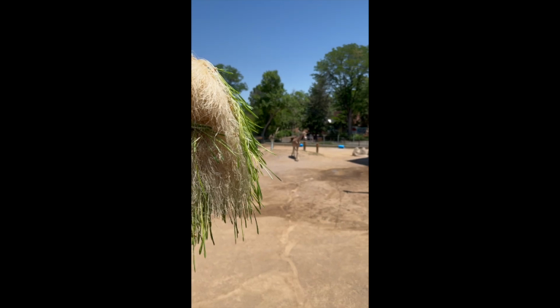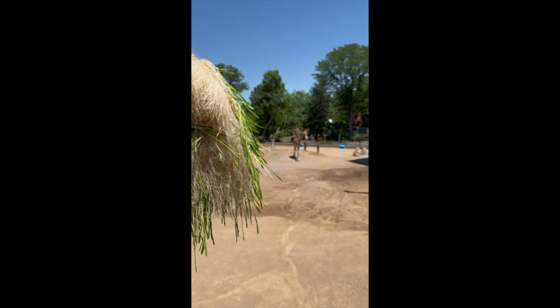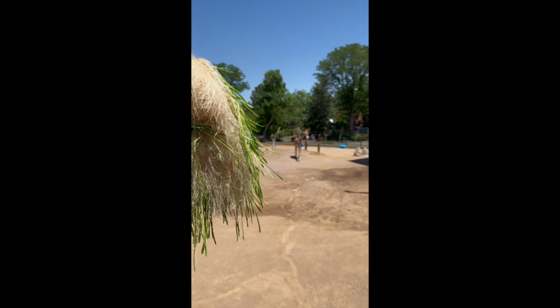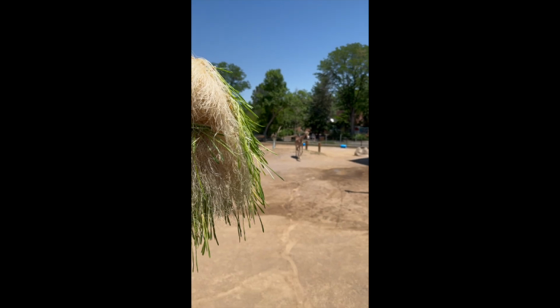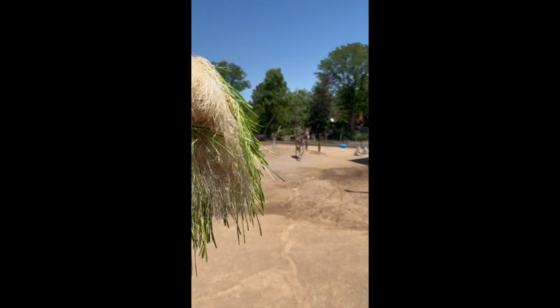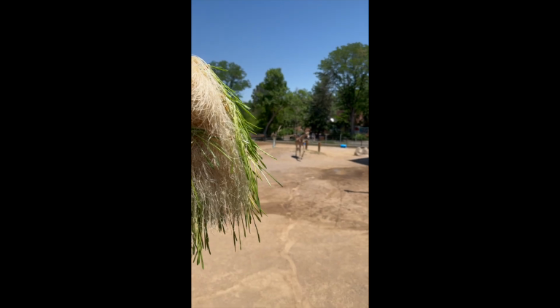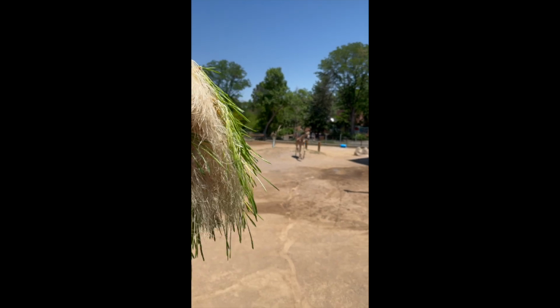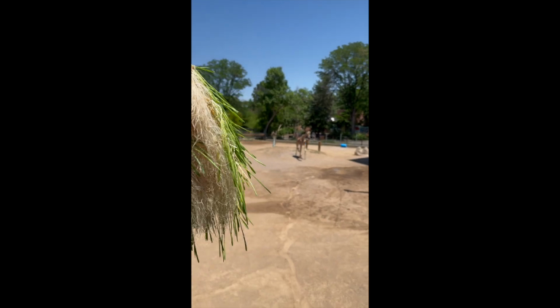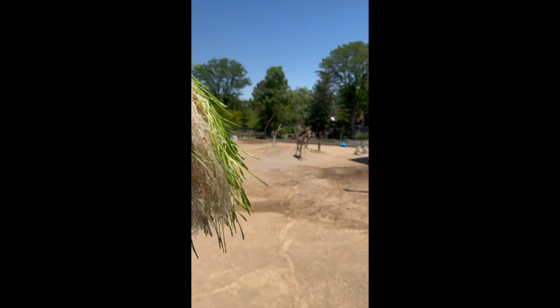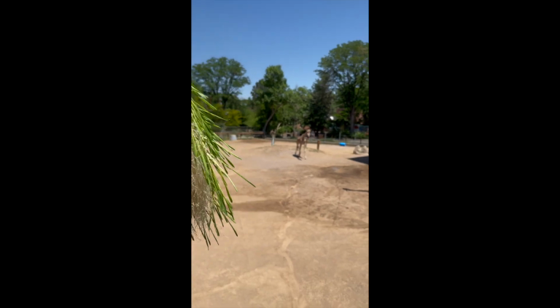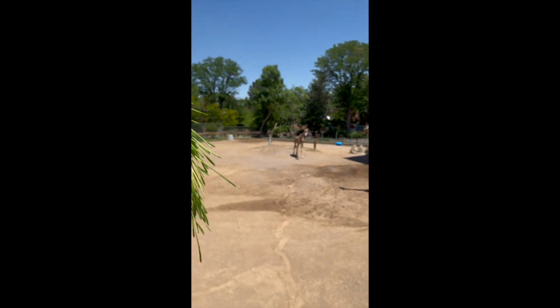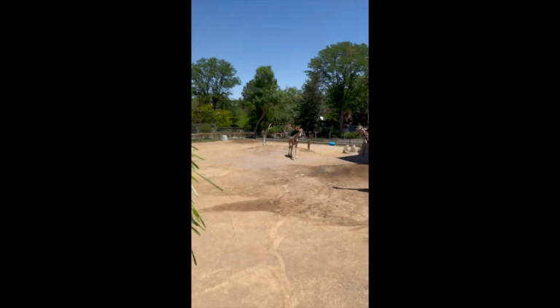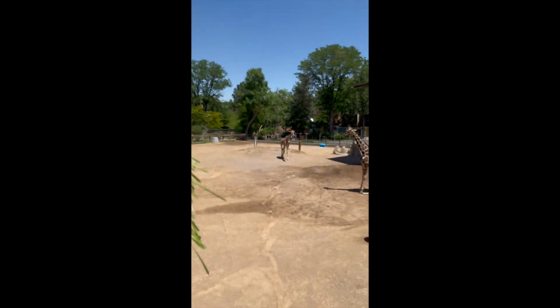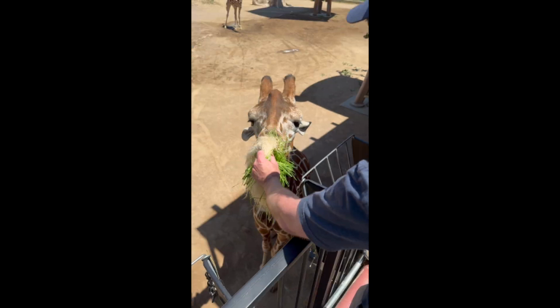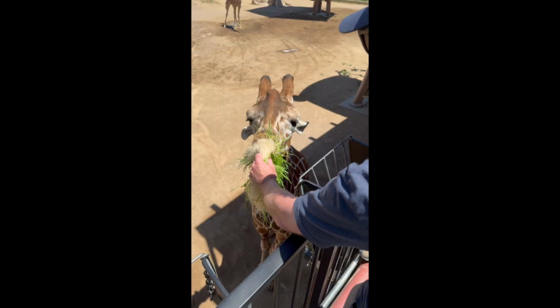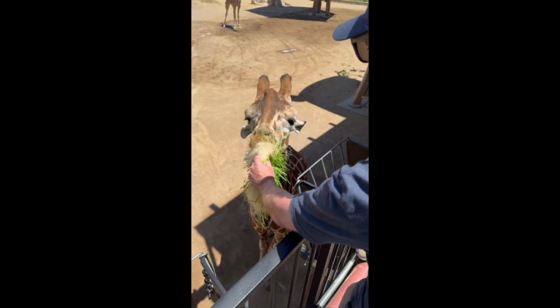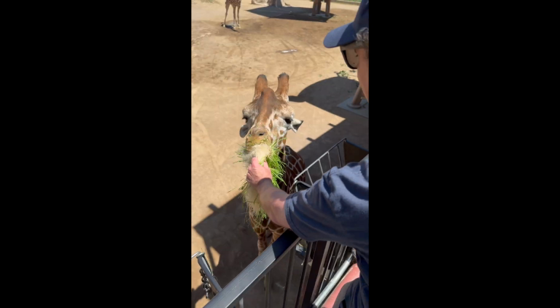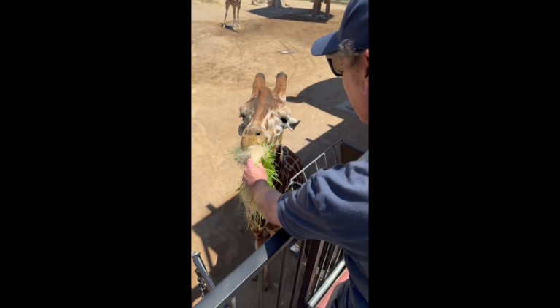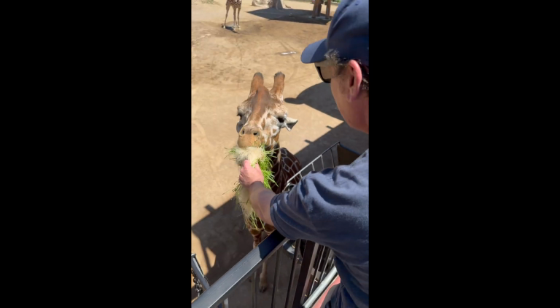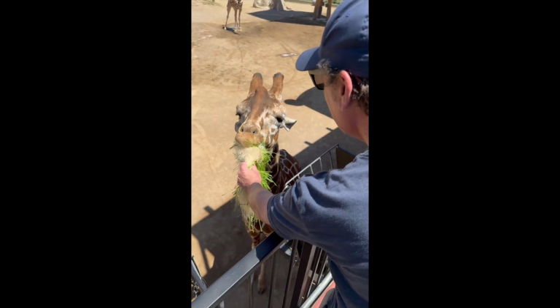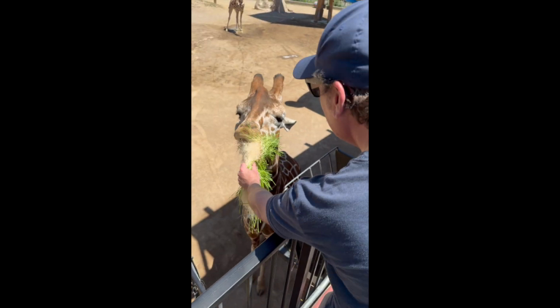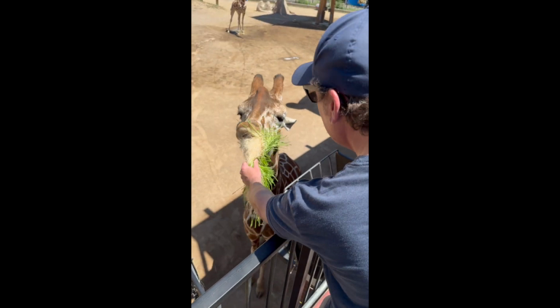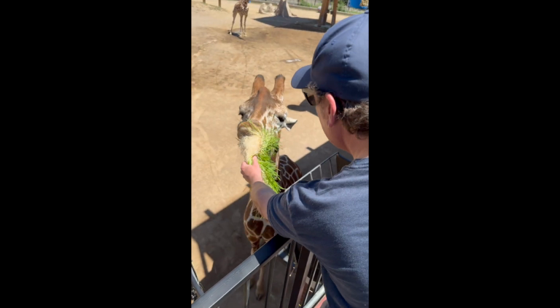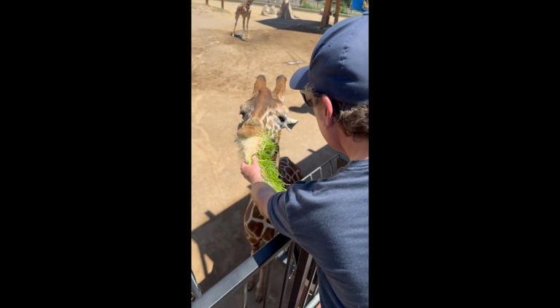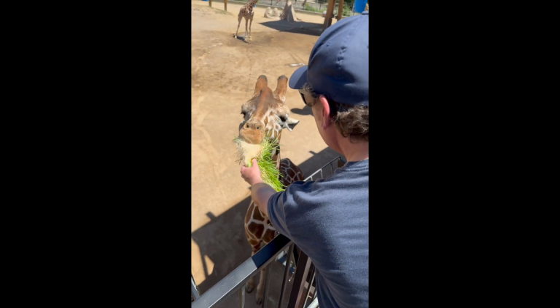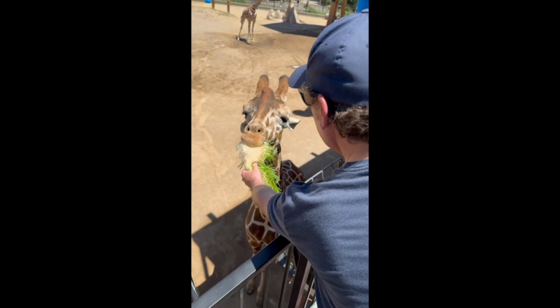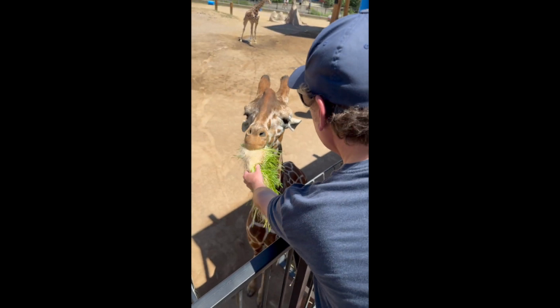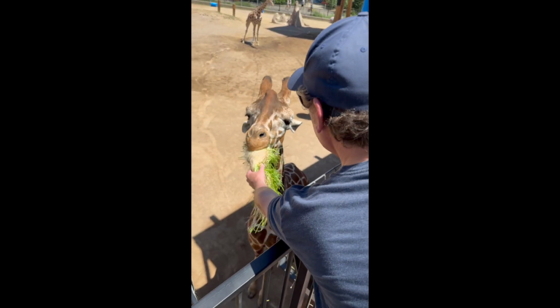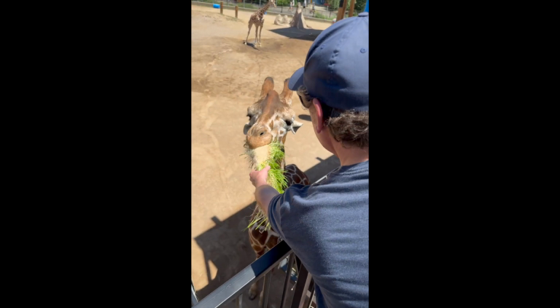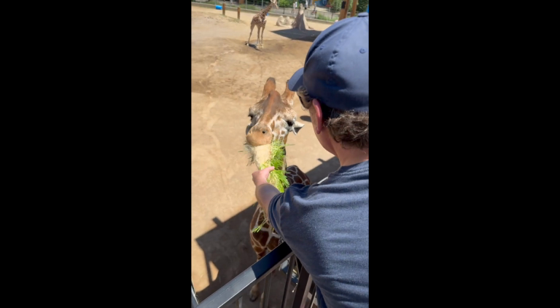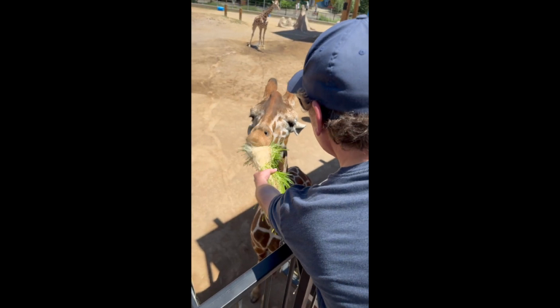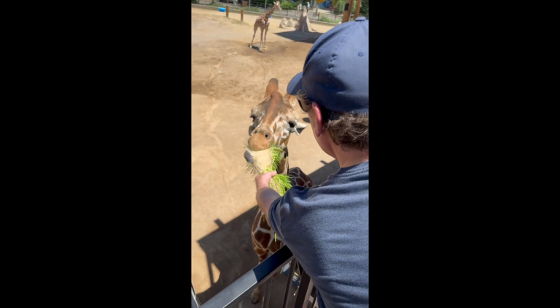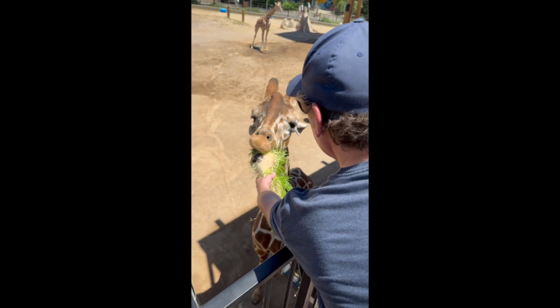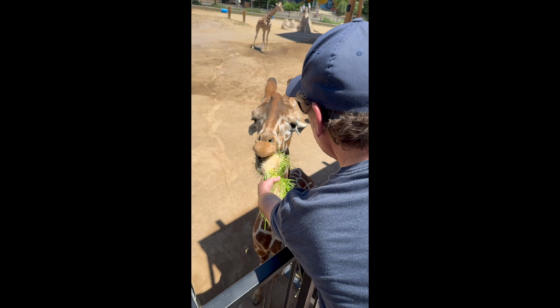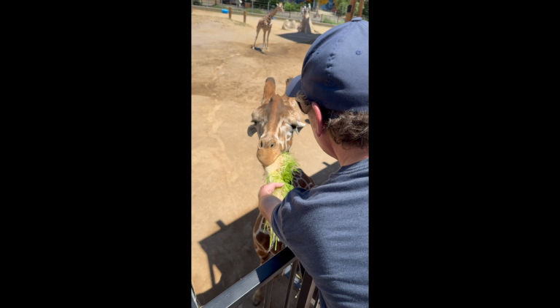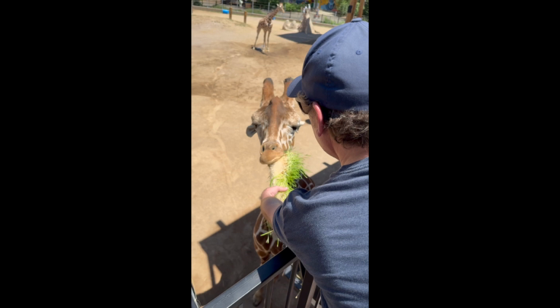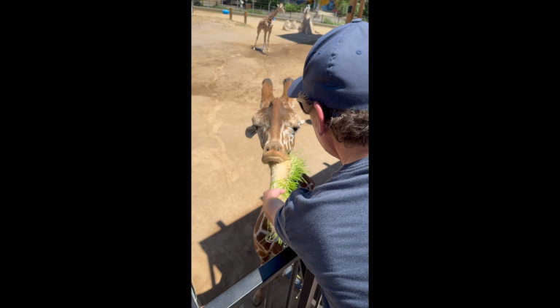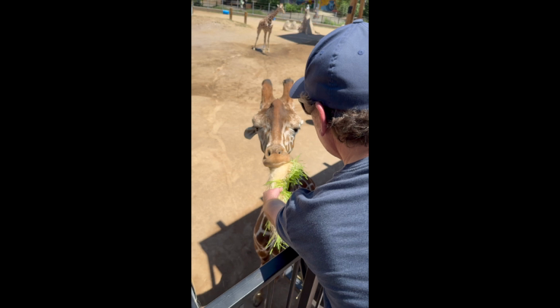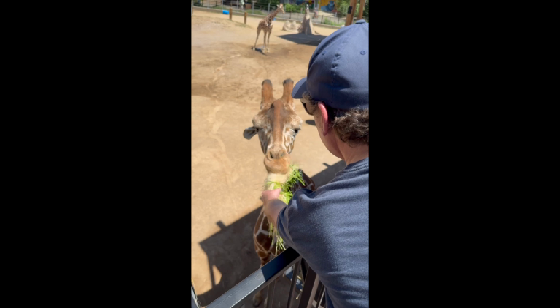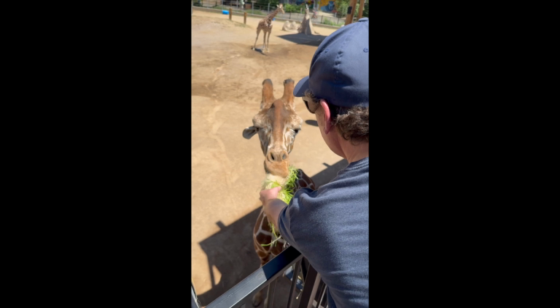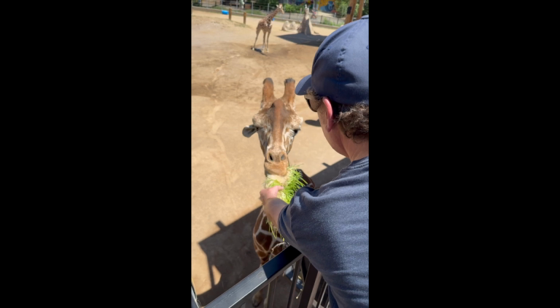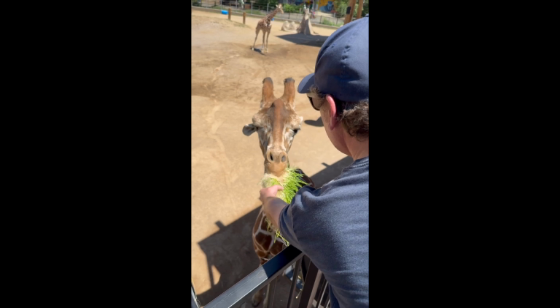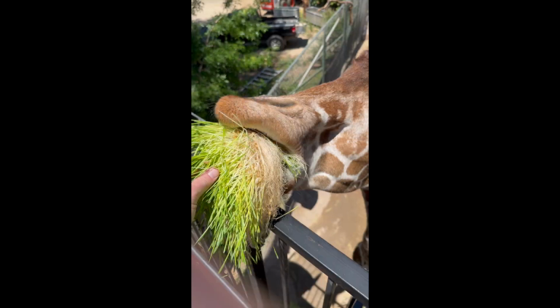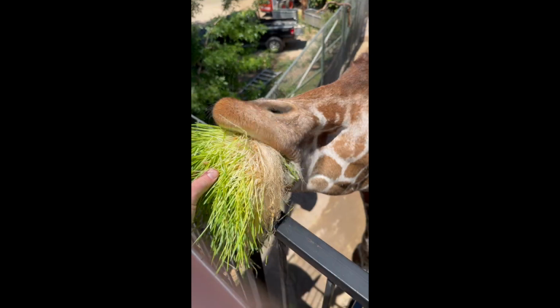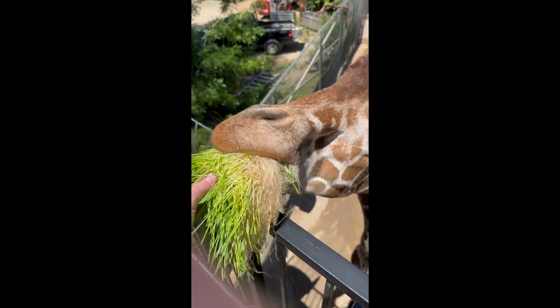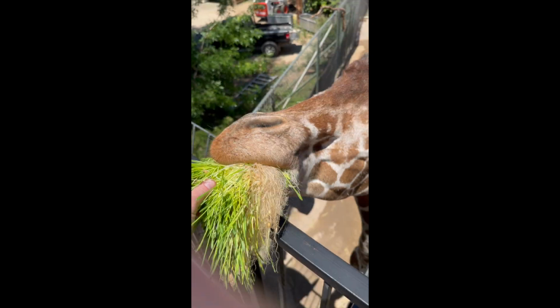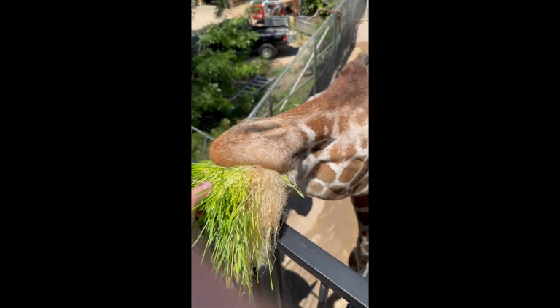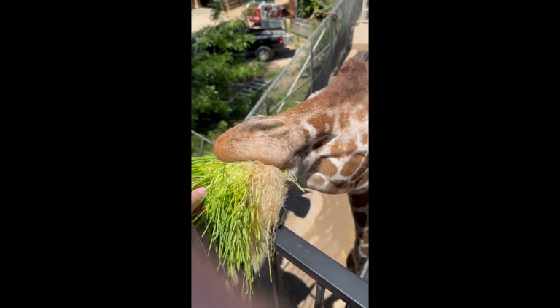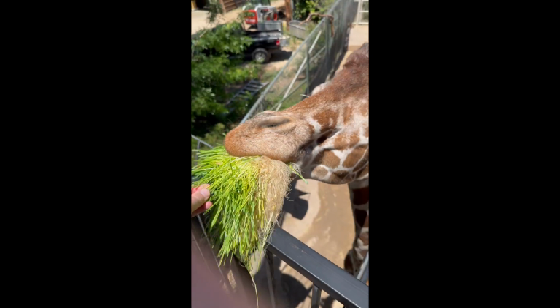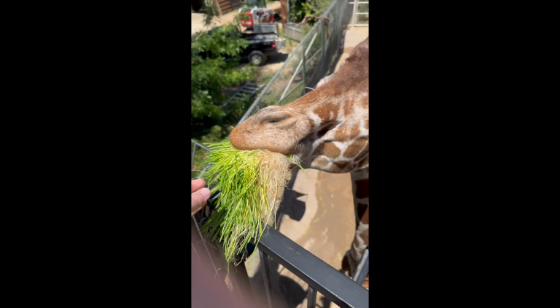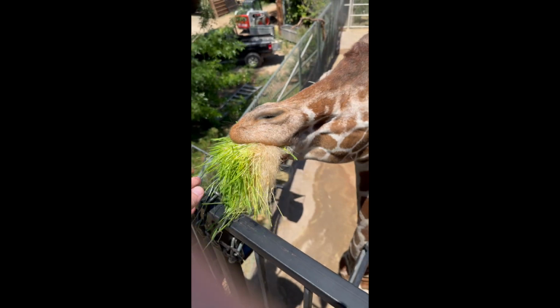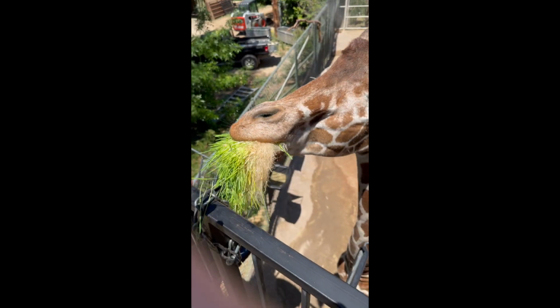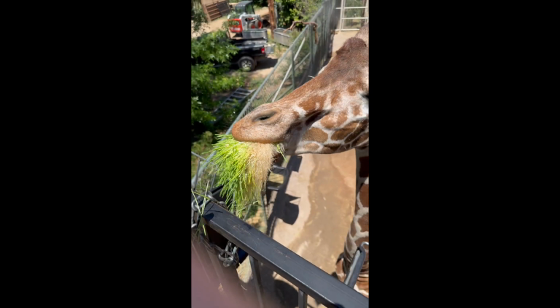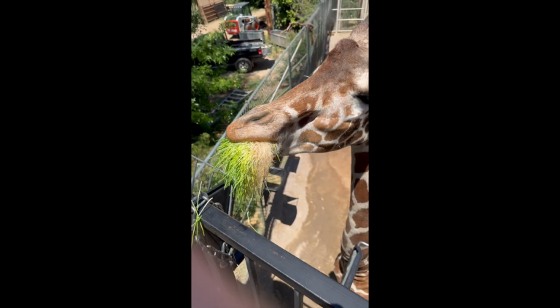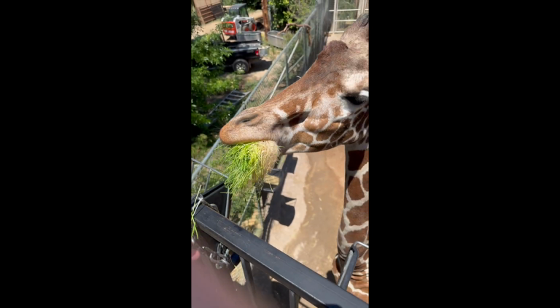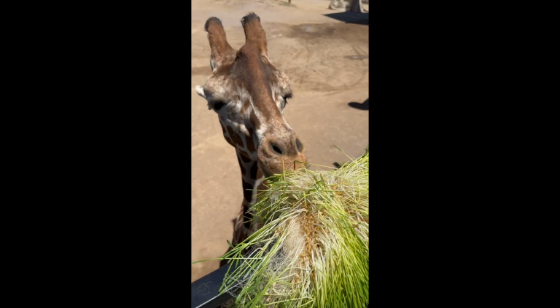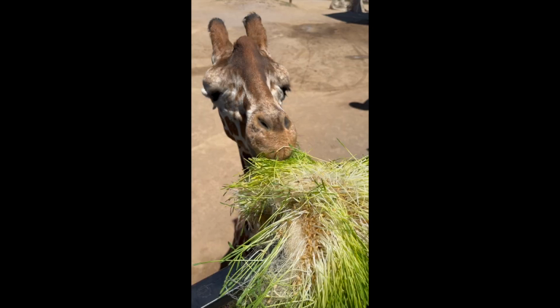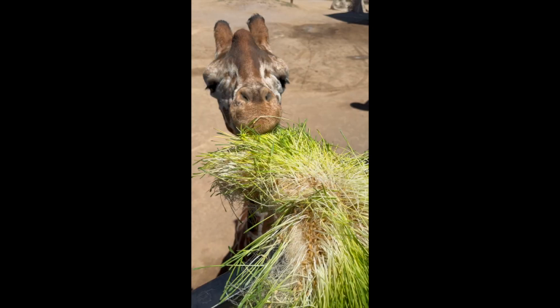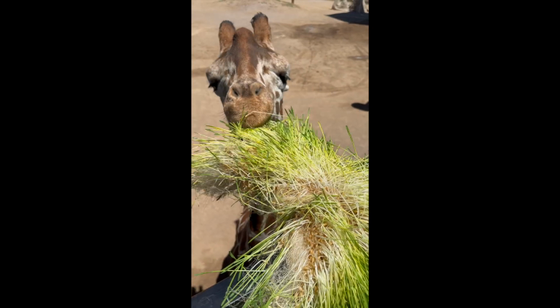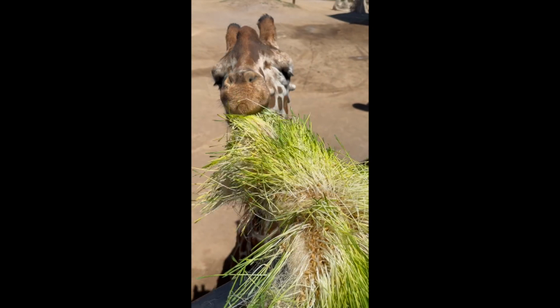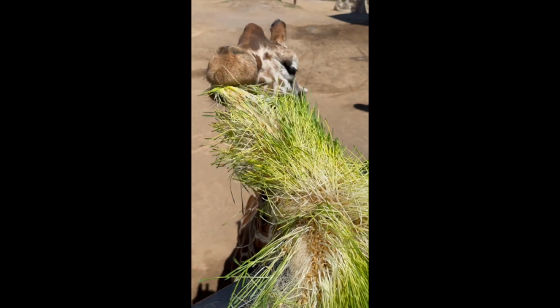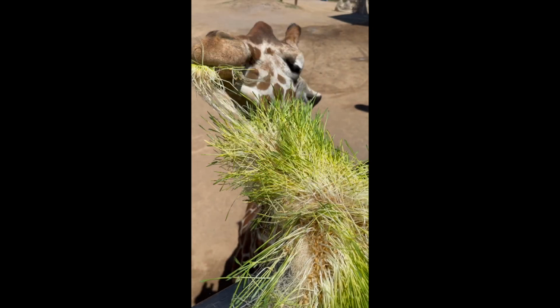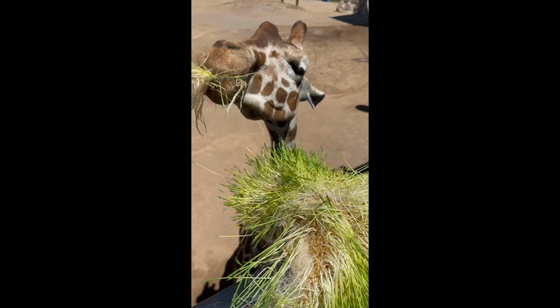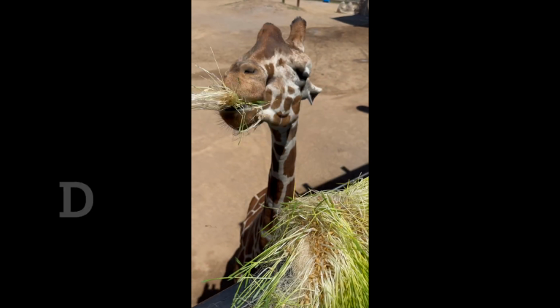Learn more about the Denver Zoo Conservation Alliance's broader sustainability and animal care mission at denverzoo.org.